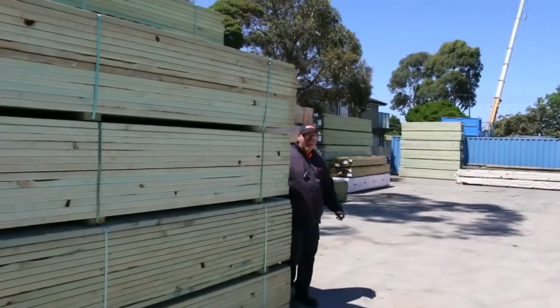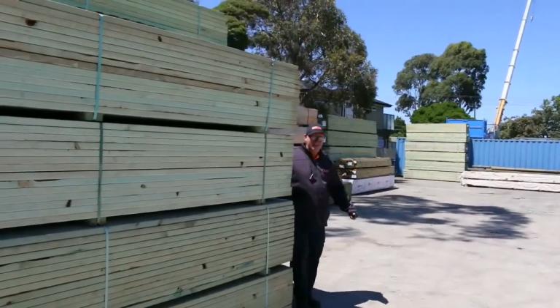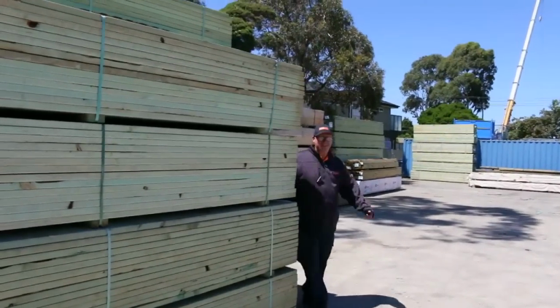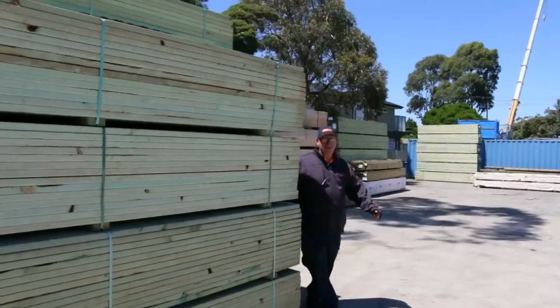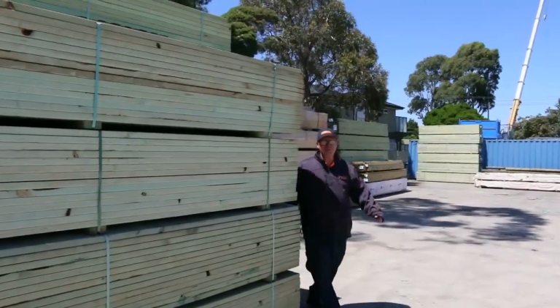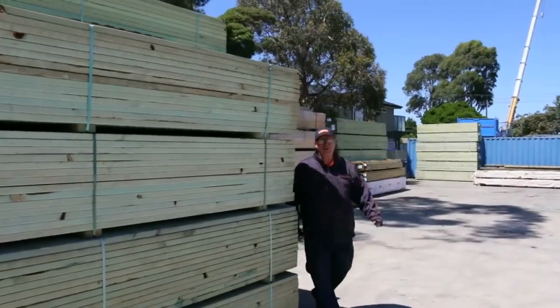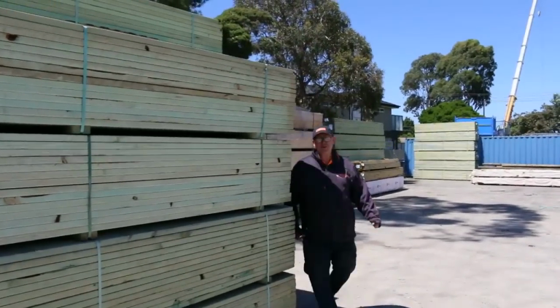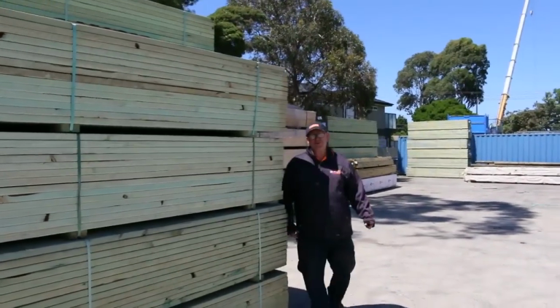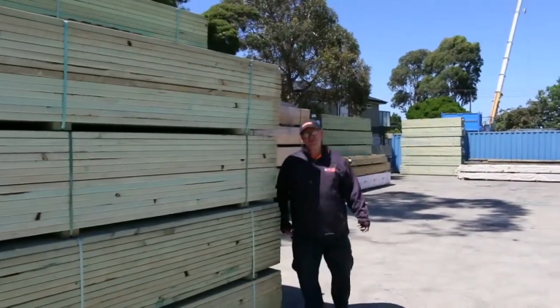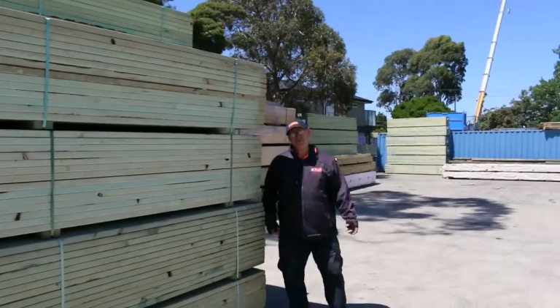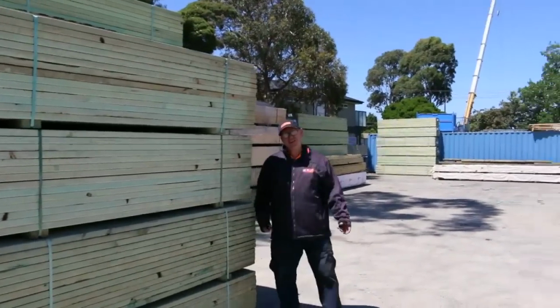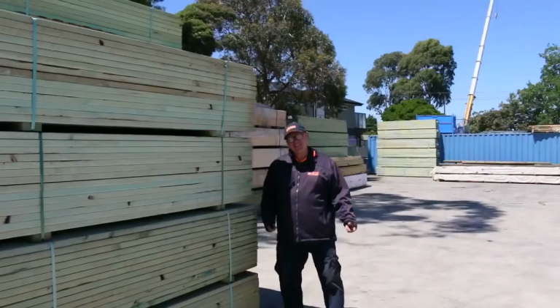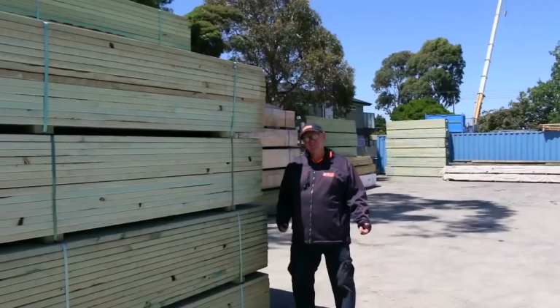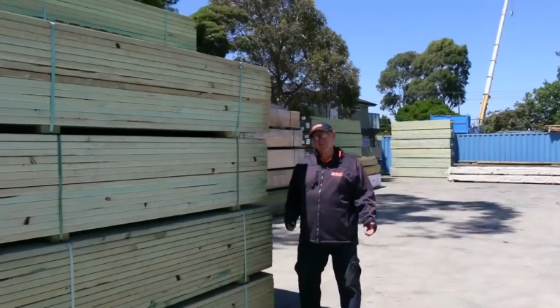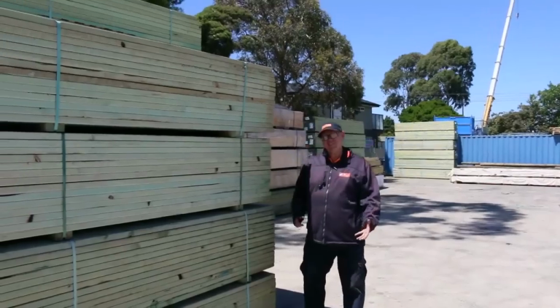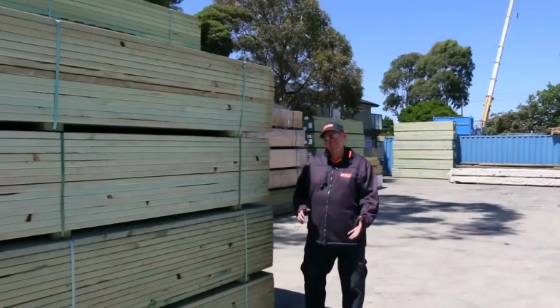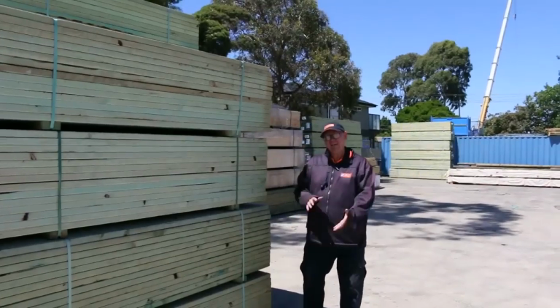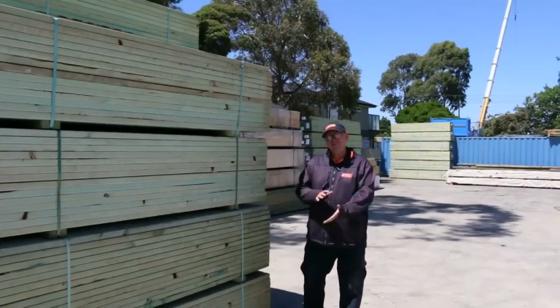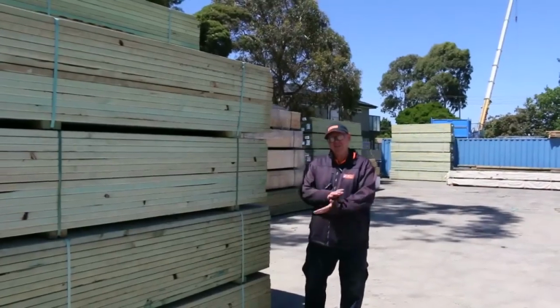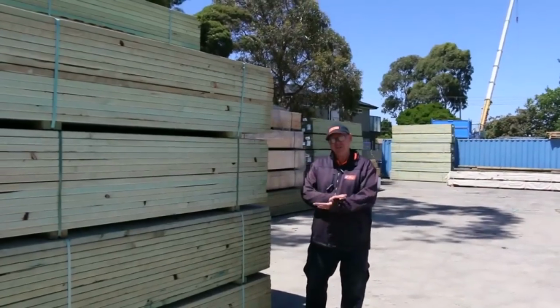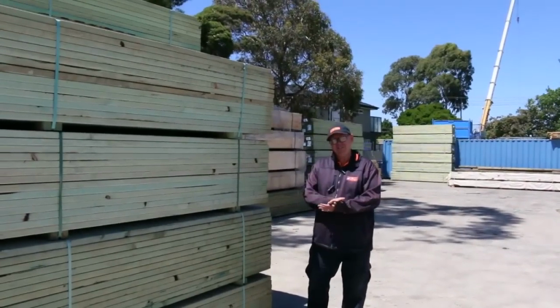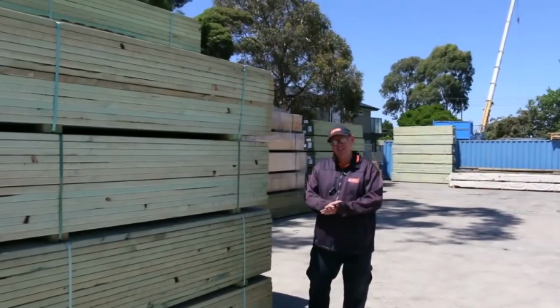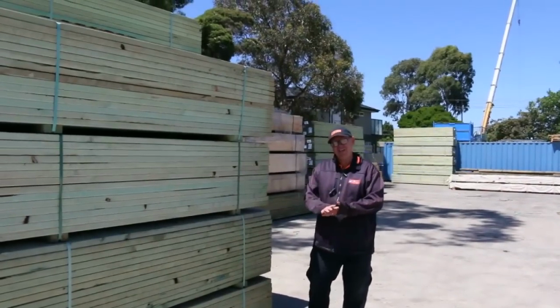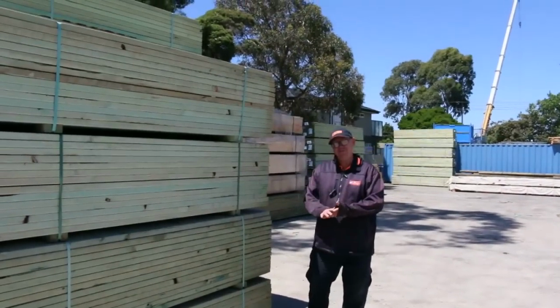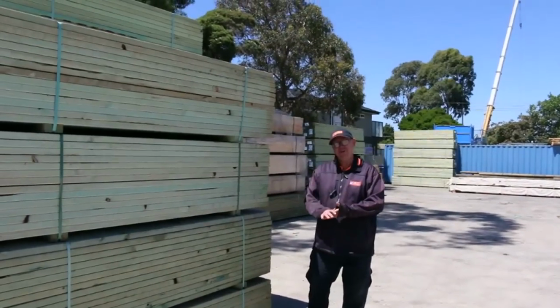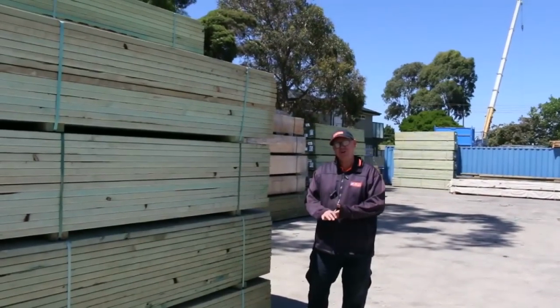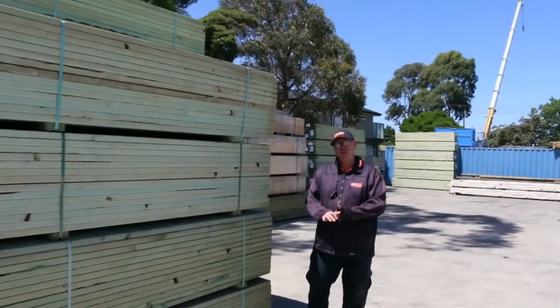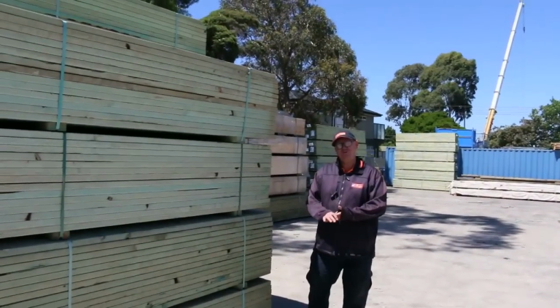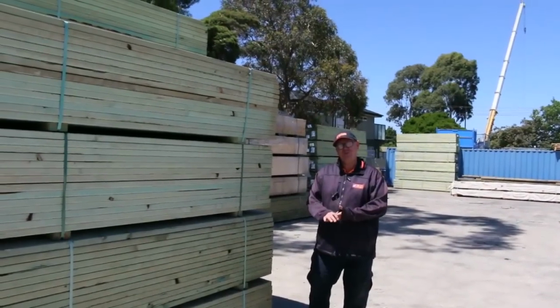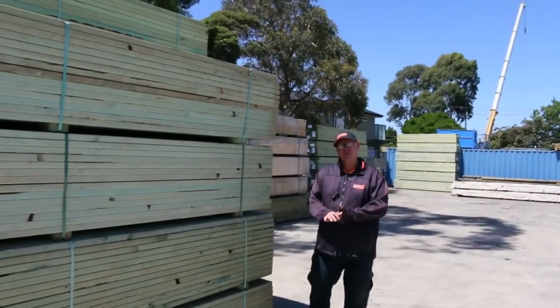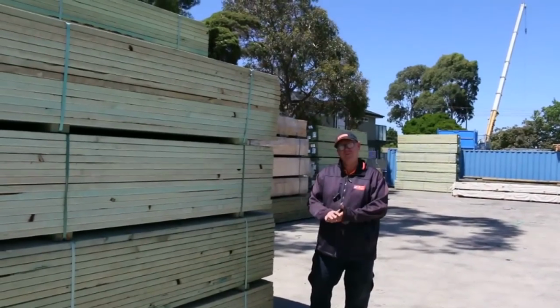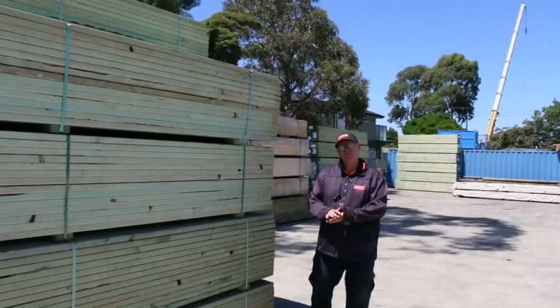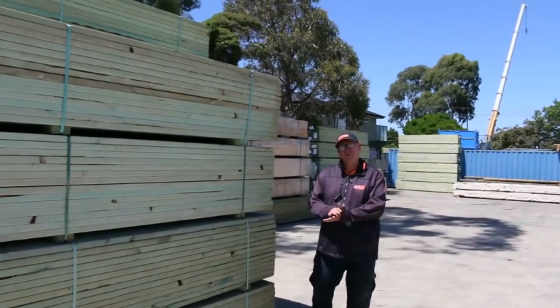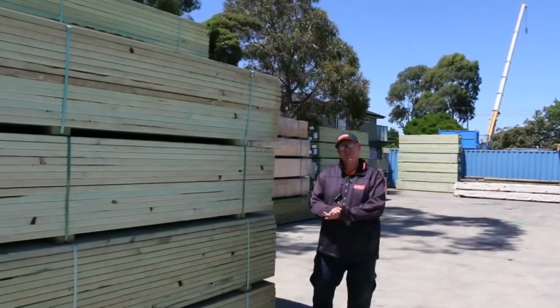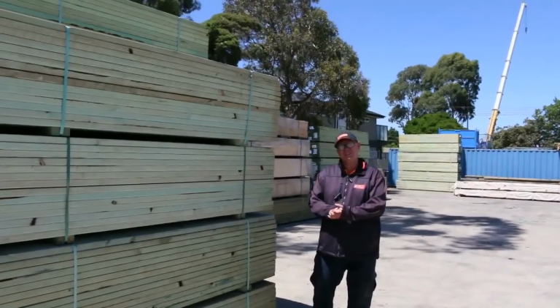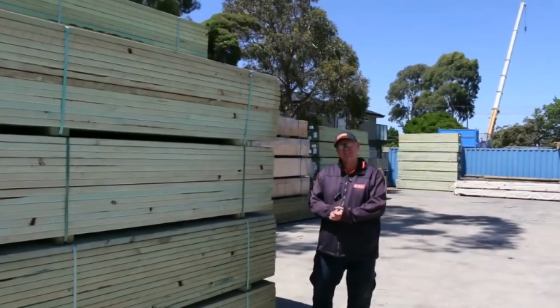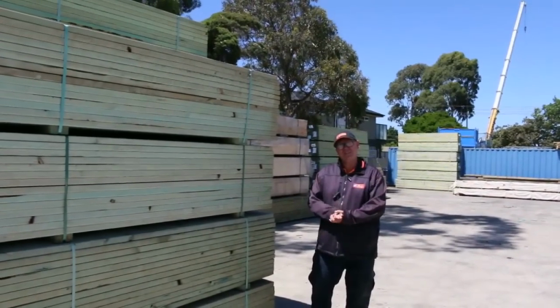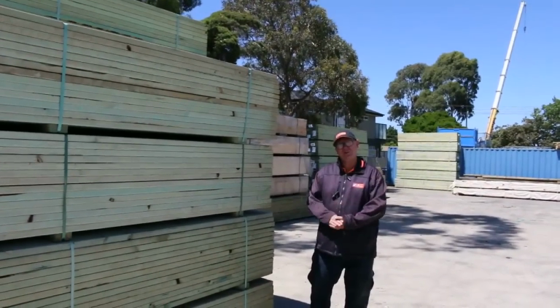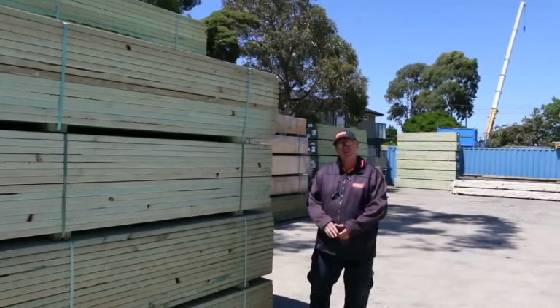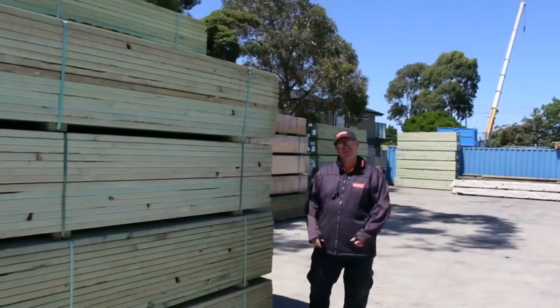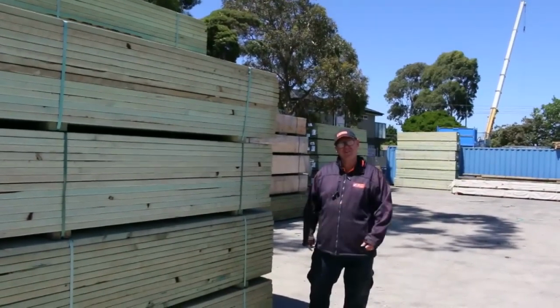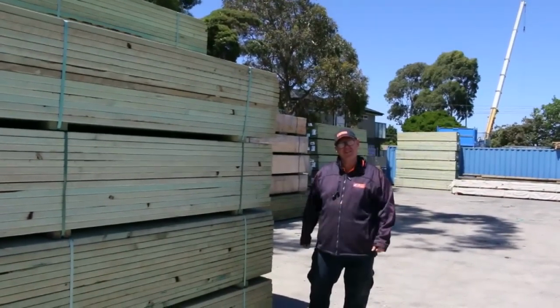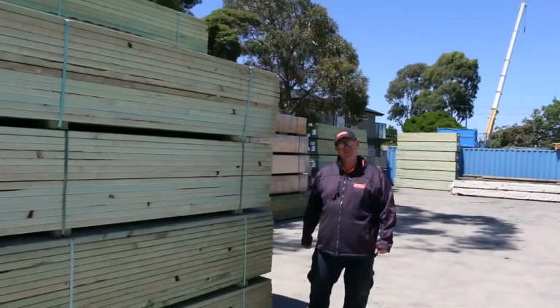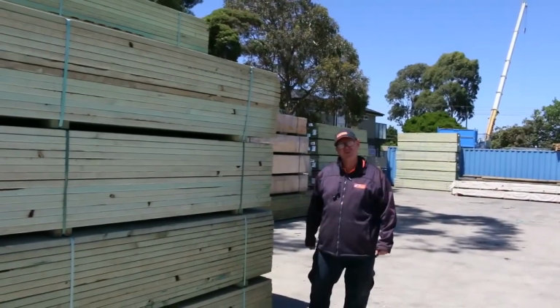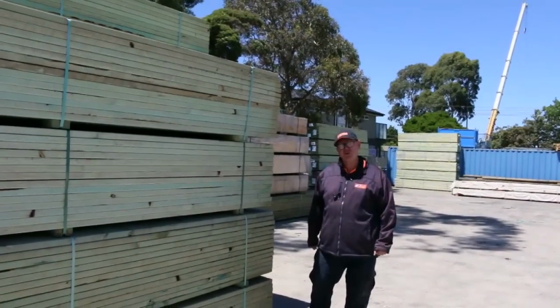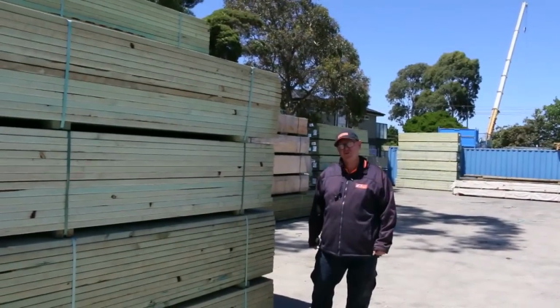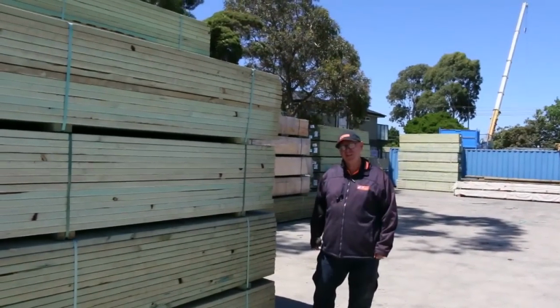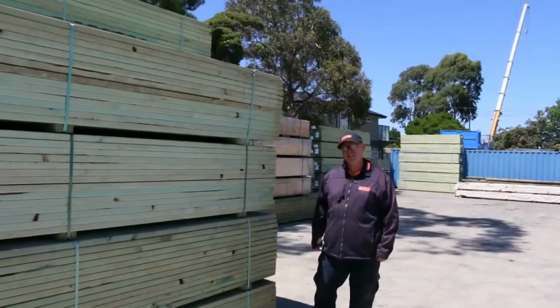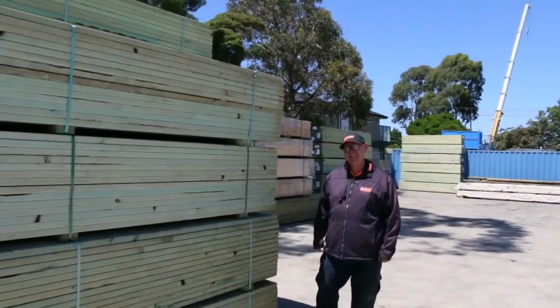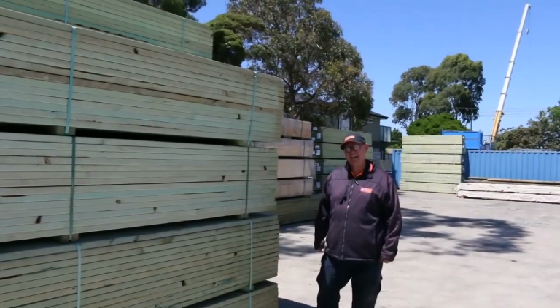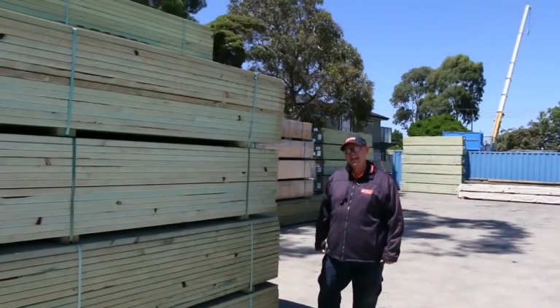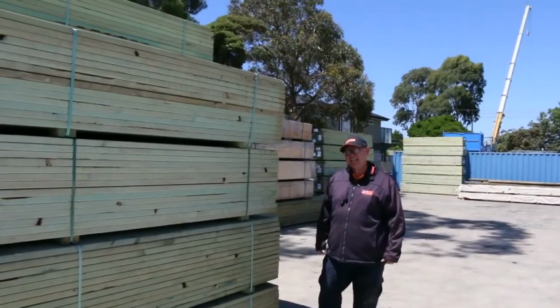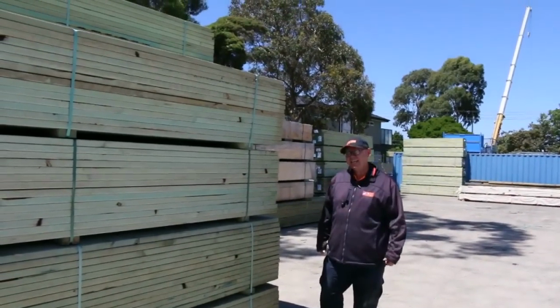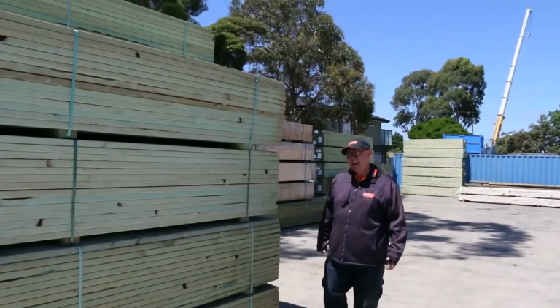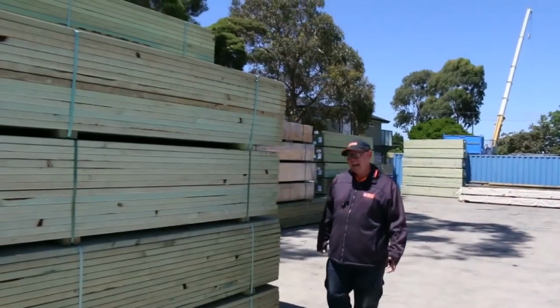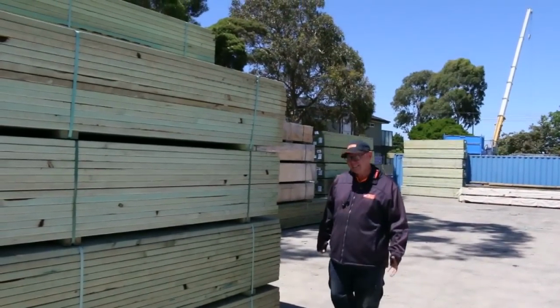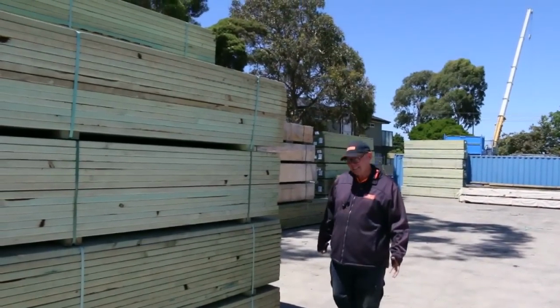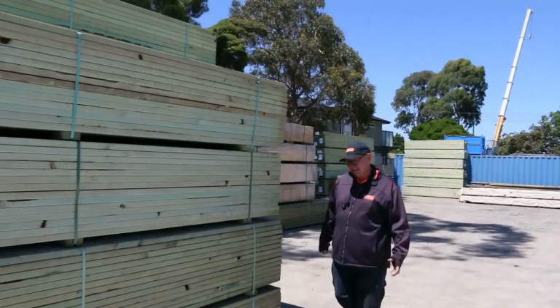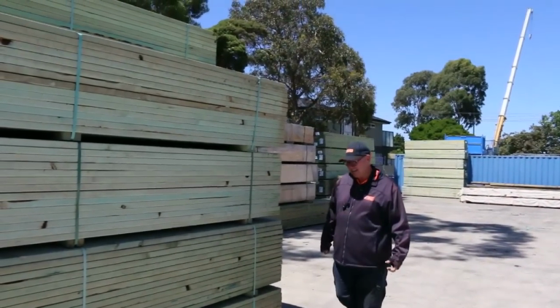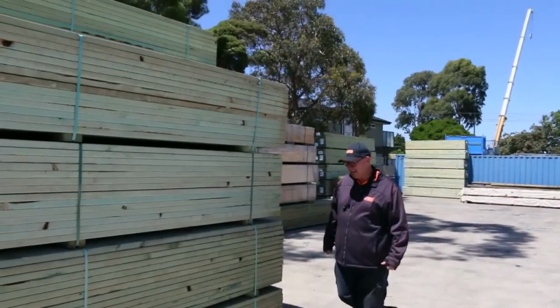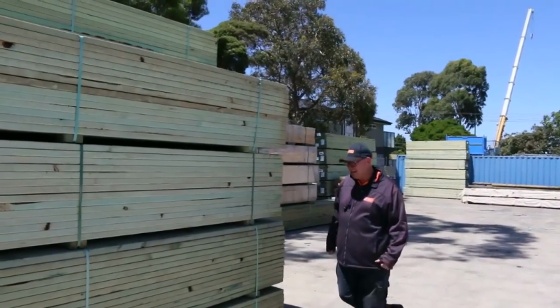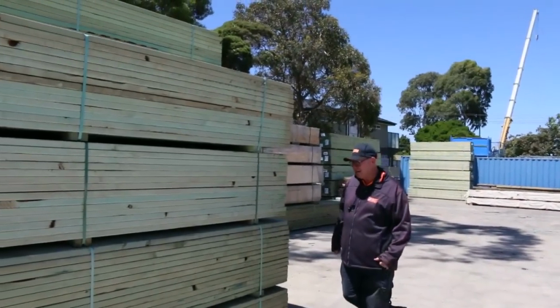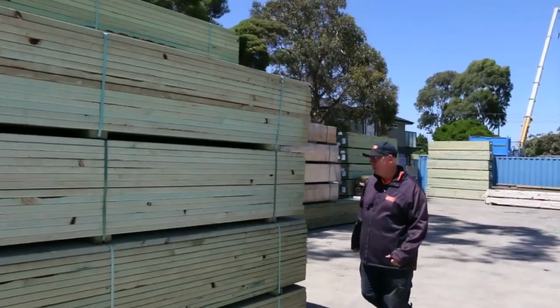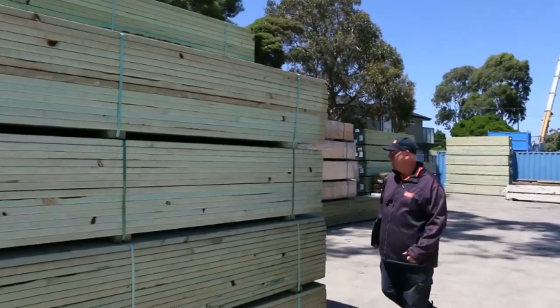Hello, Michael from Fowls here once again for the Tuesday afternoon auction preview for Wednesday the 12th of December 2018 at 10 a.m.